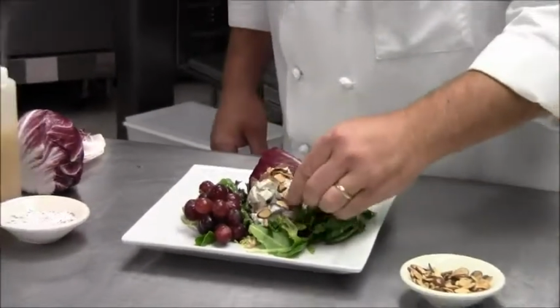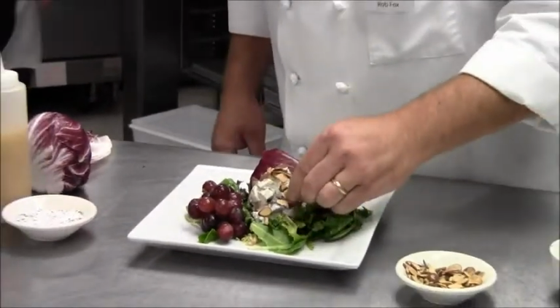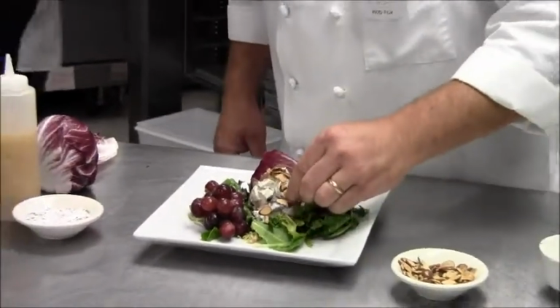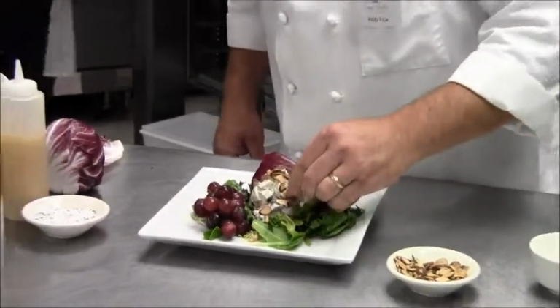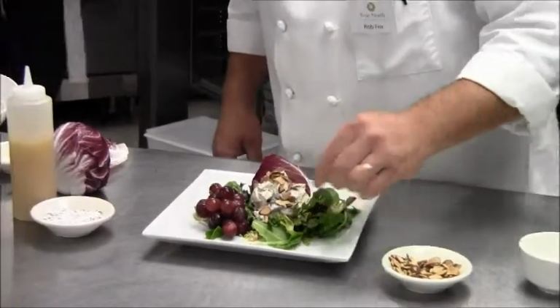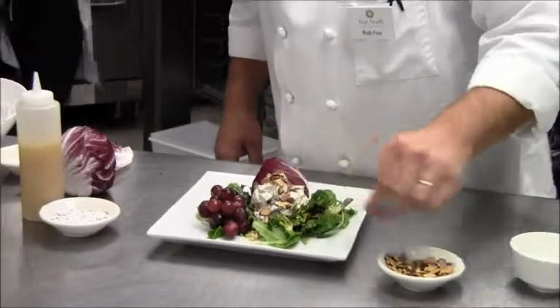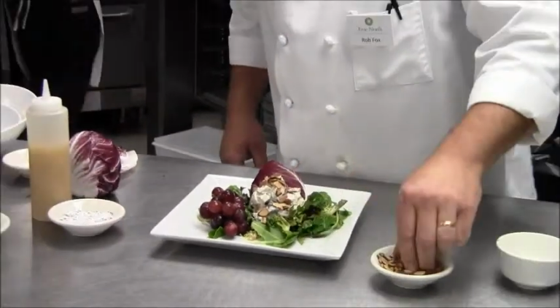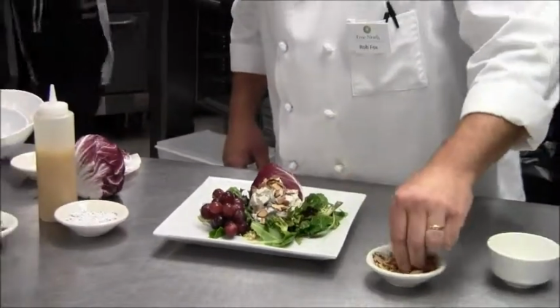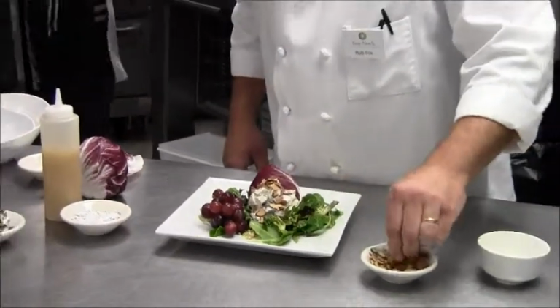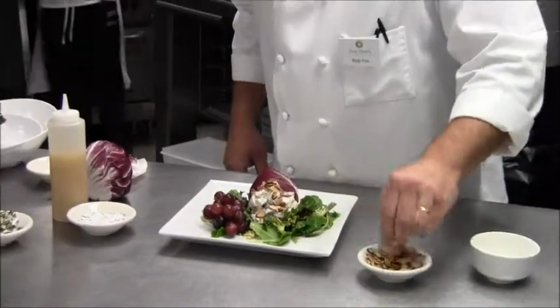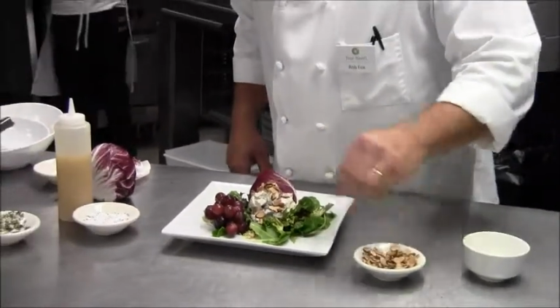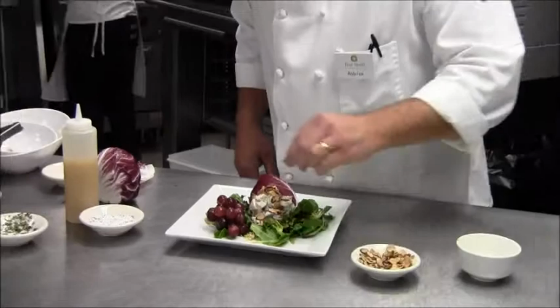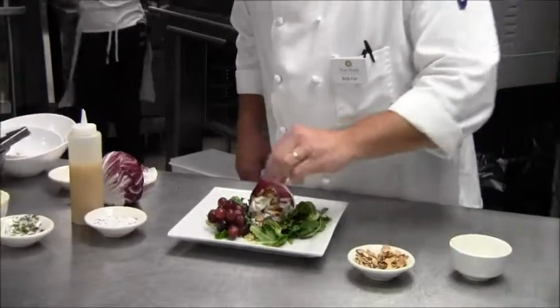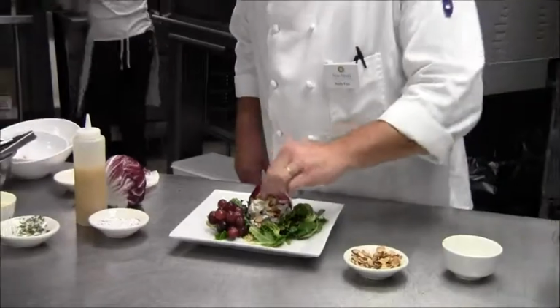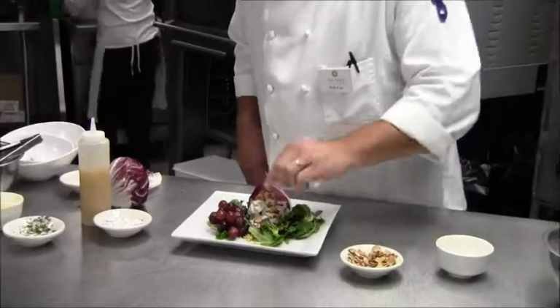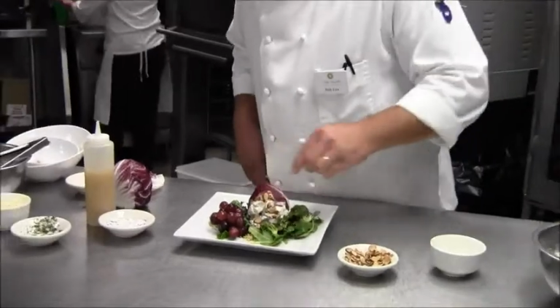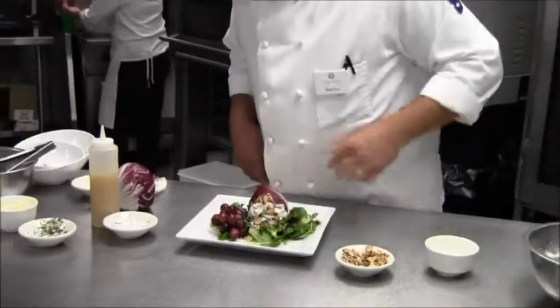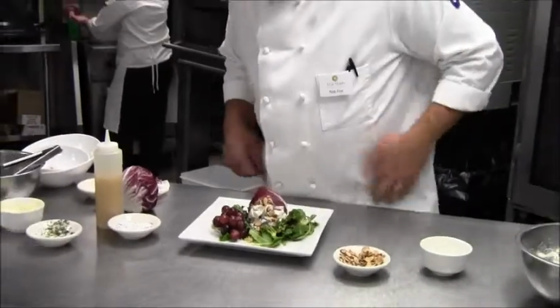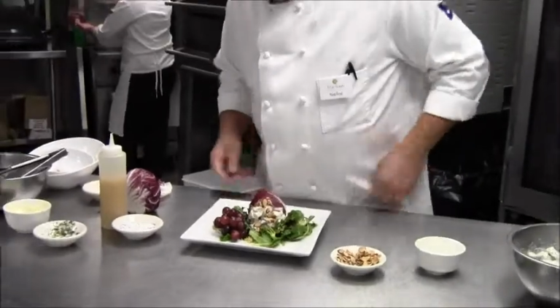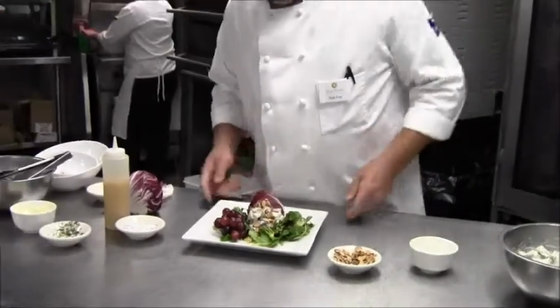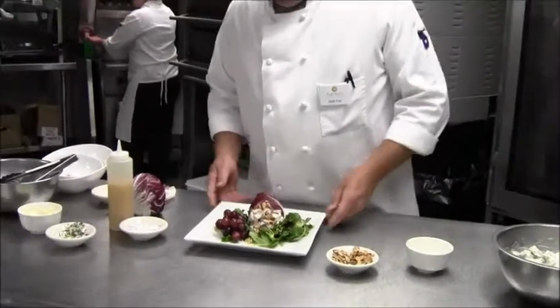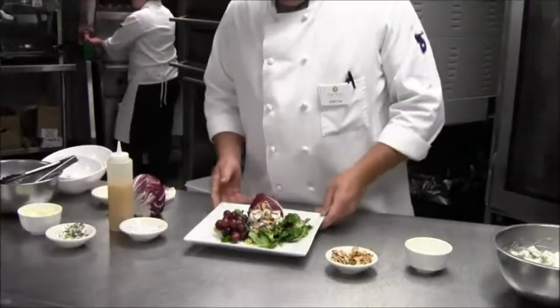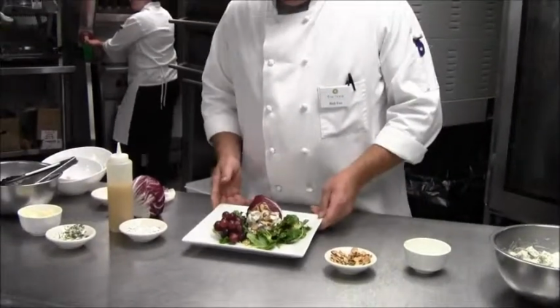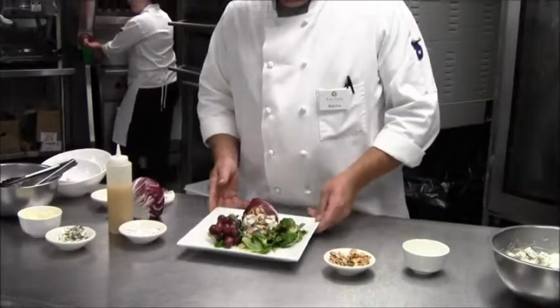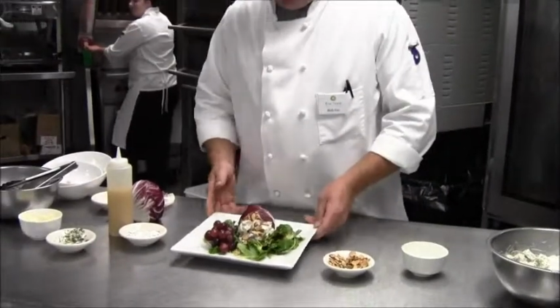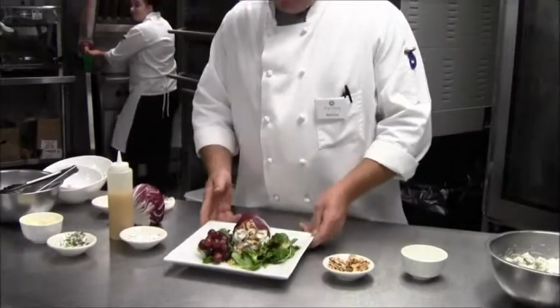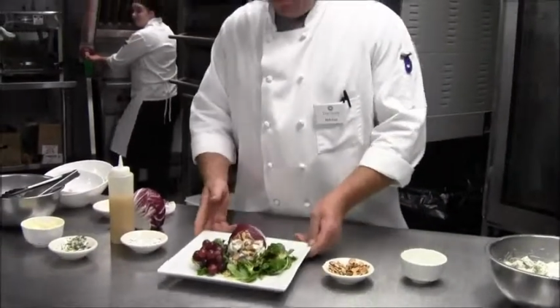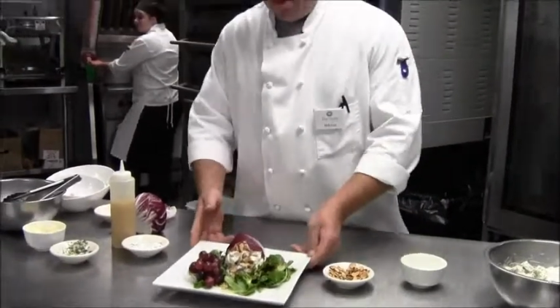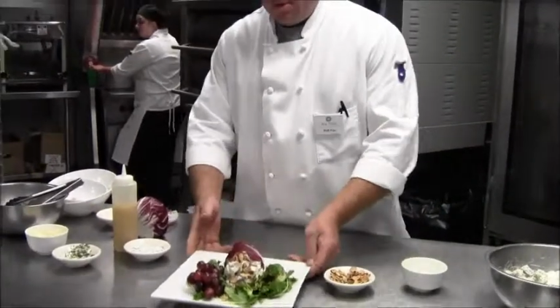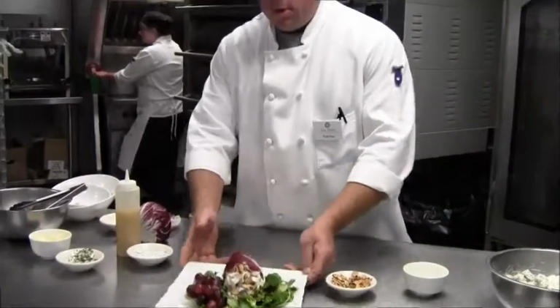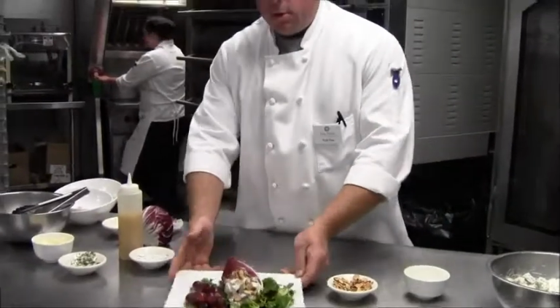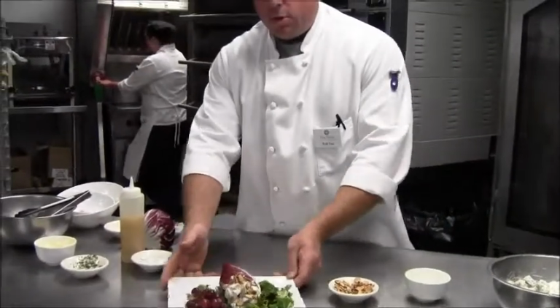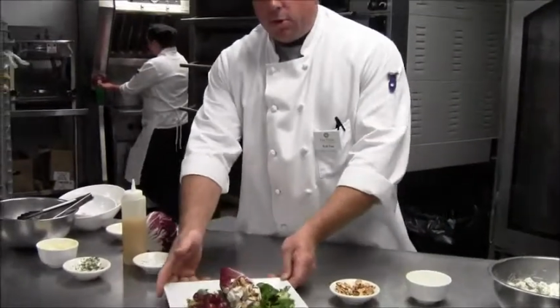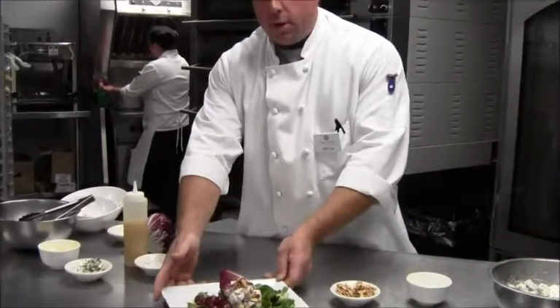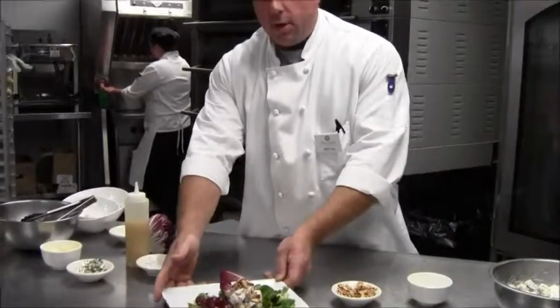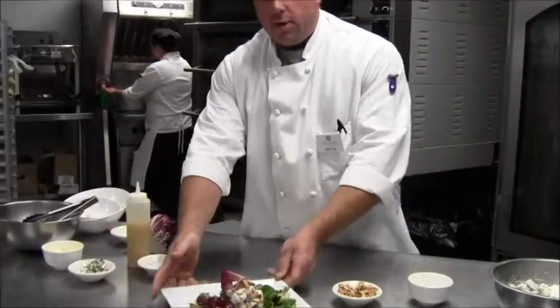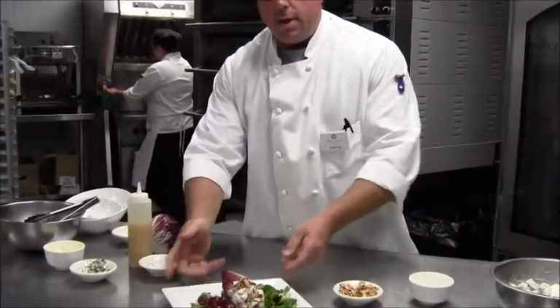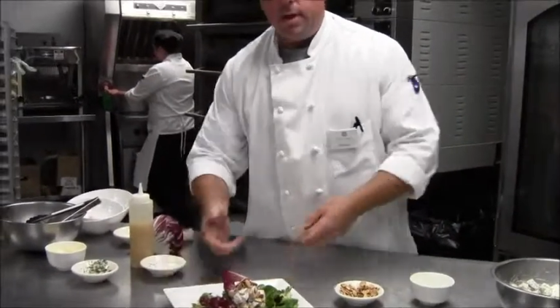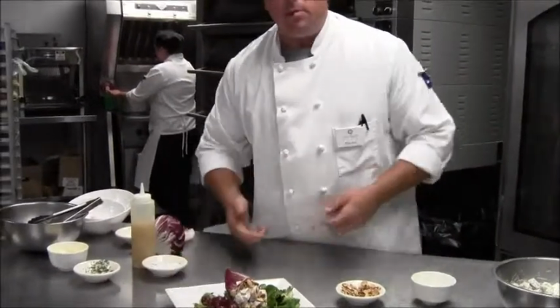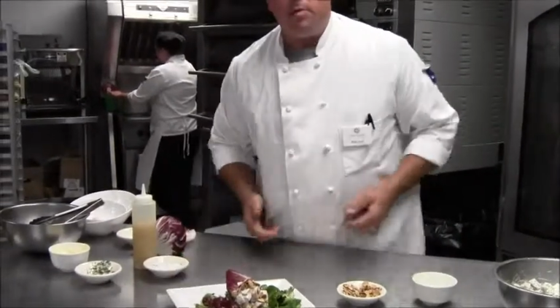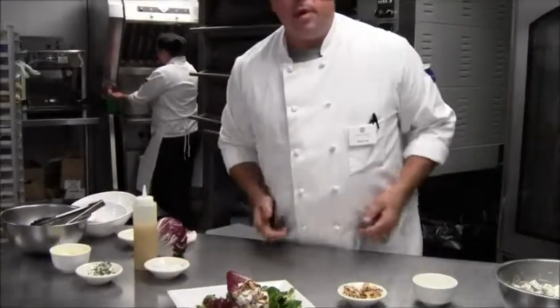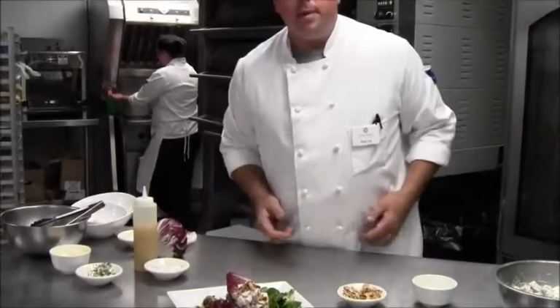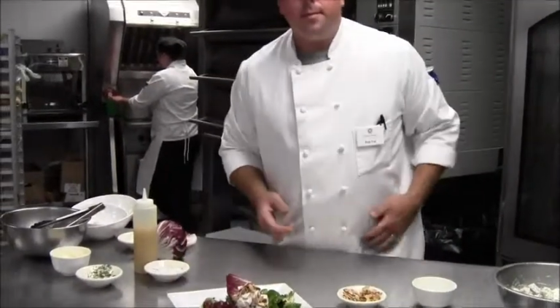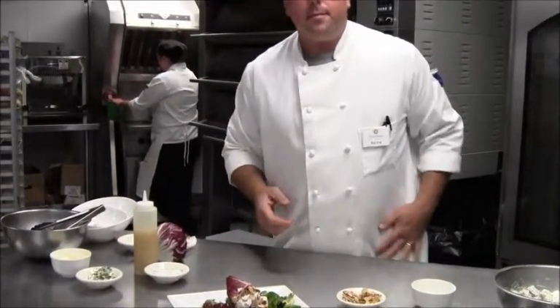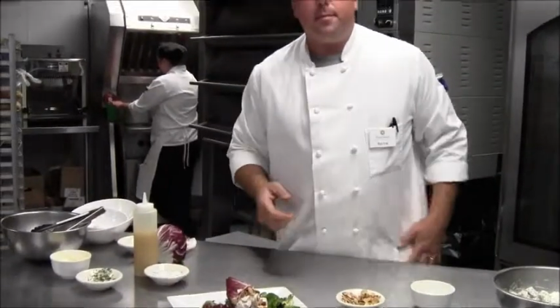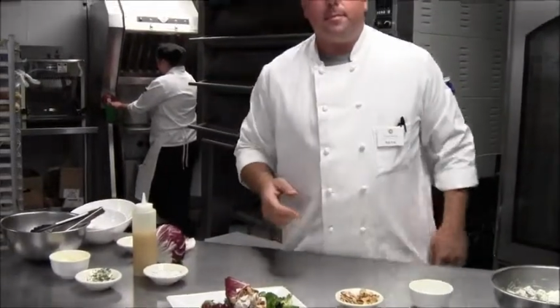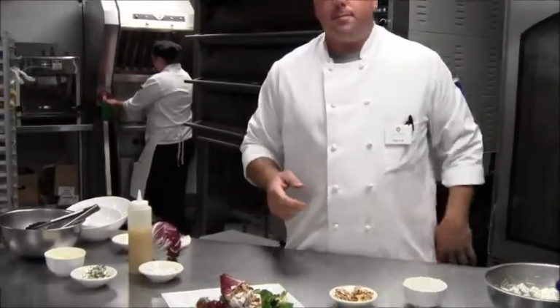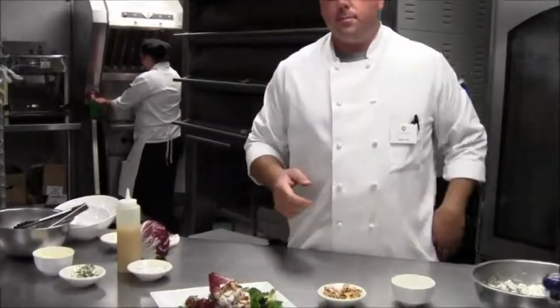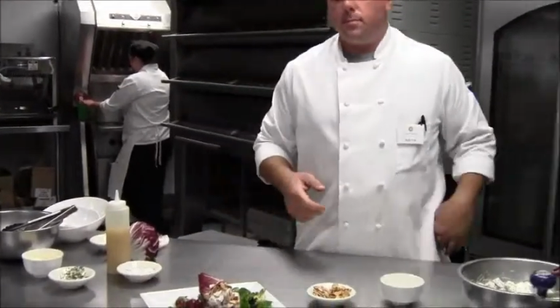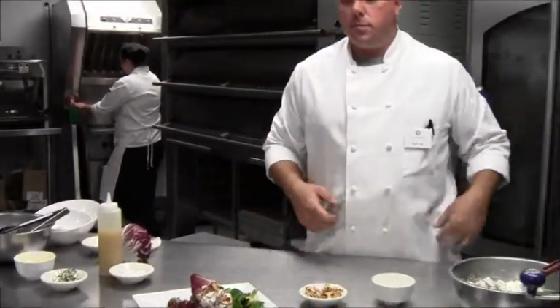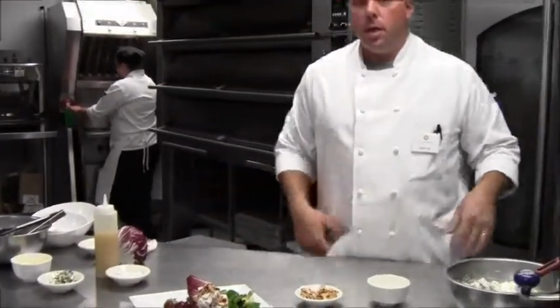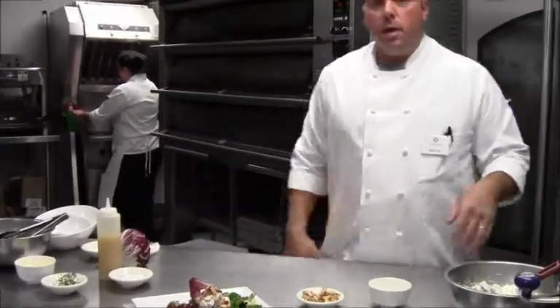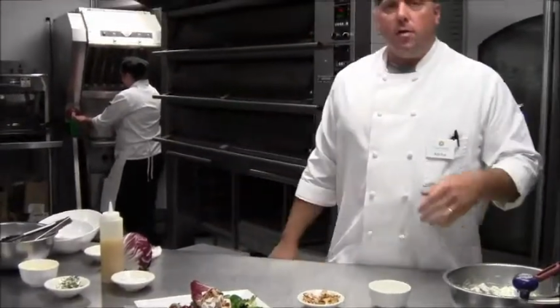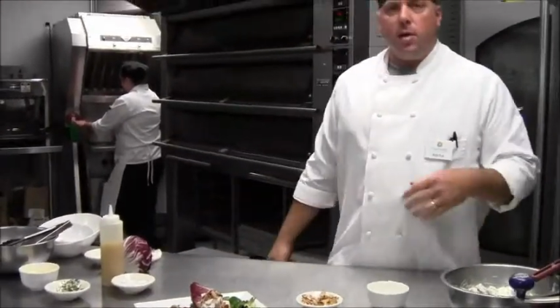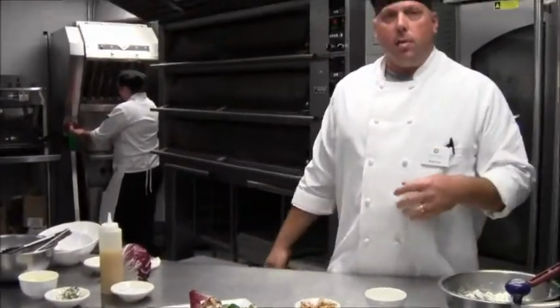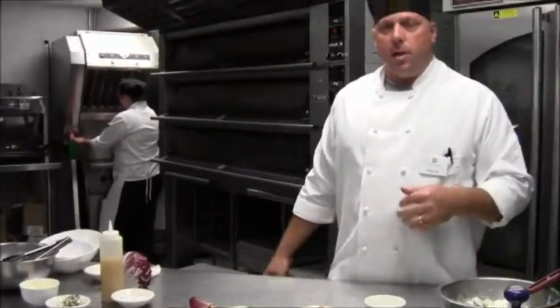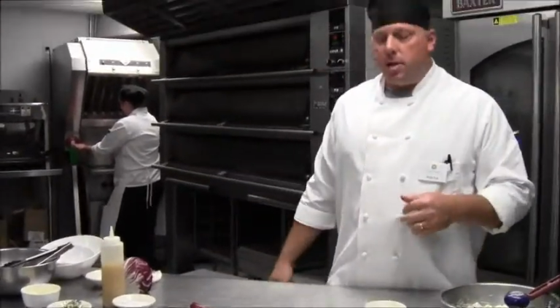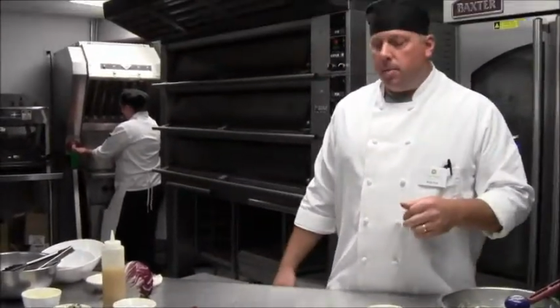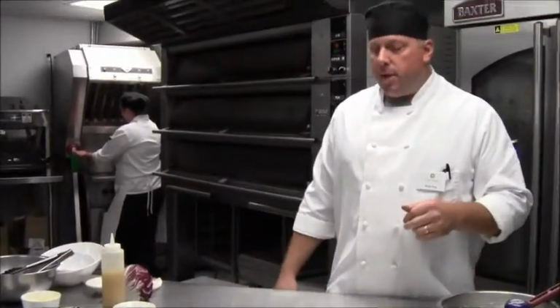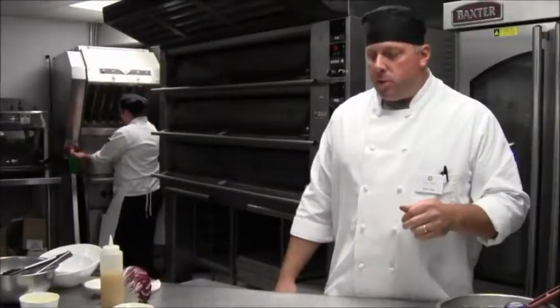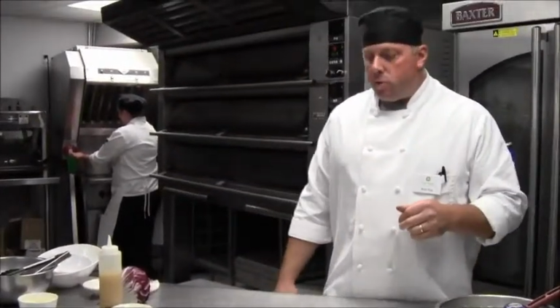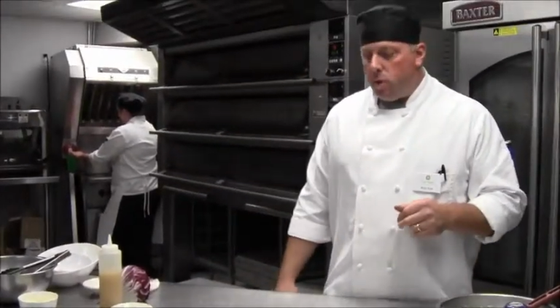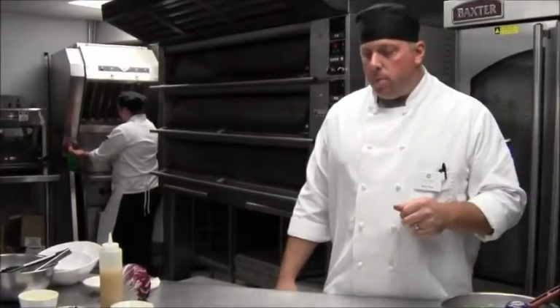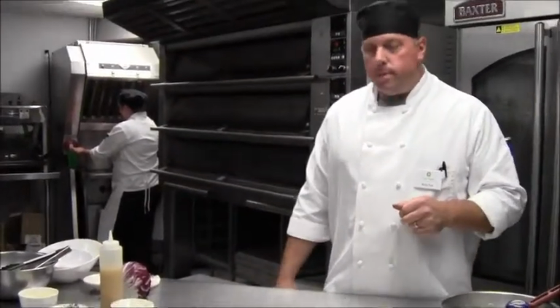And there you have our True North Signature Chicken Salad, available at the Bistro.